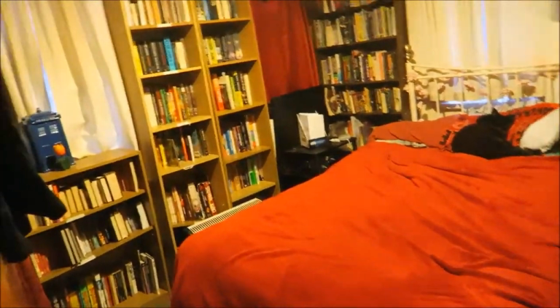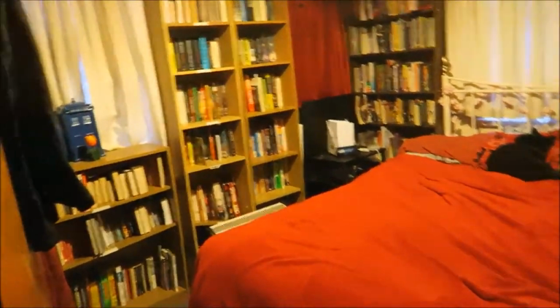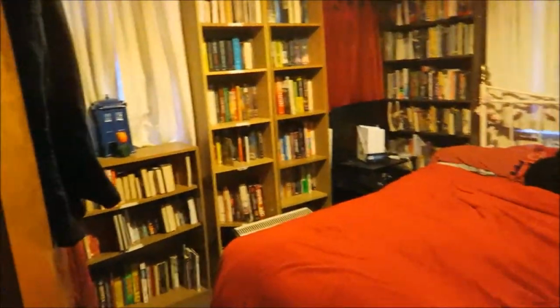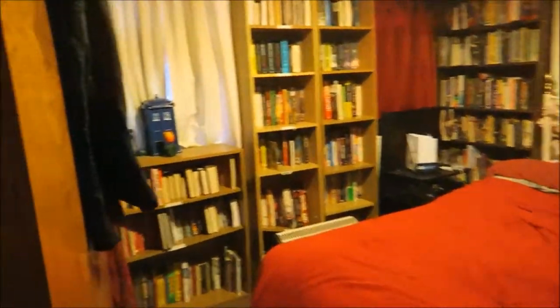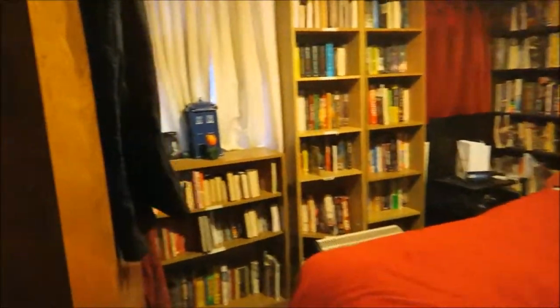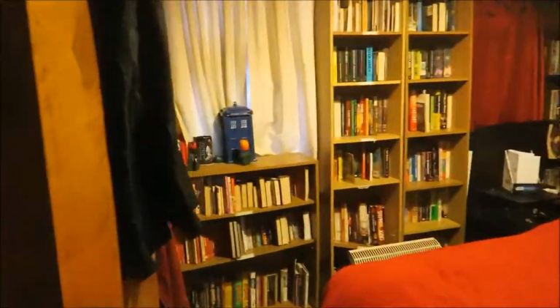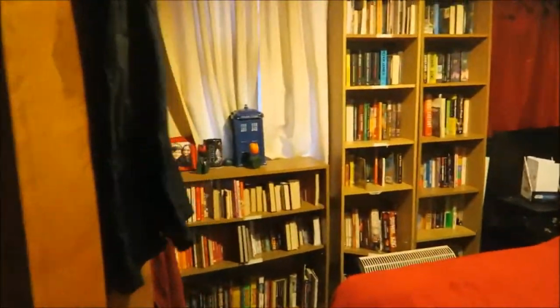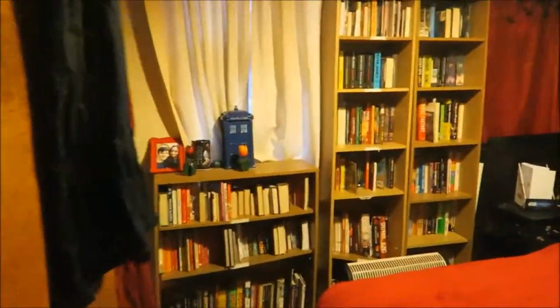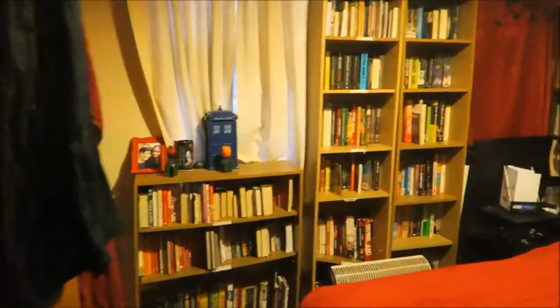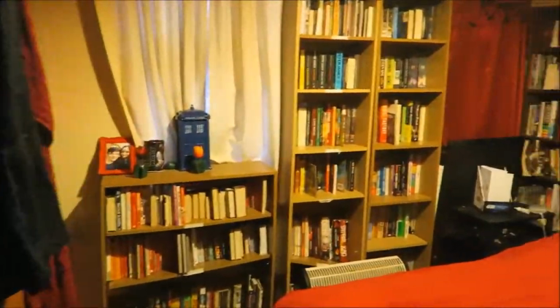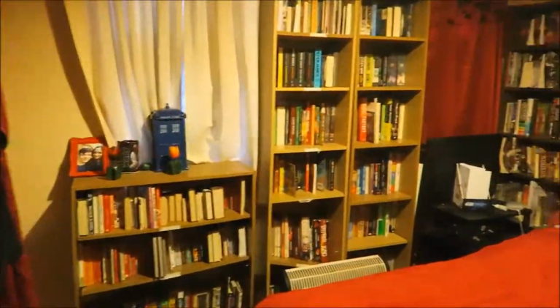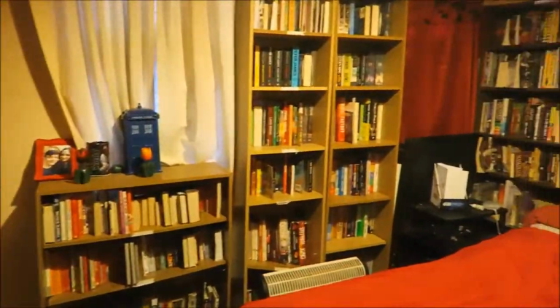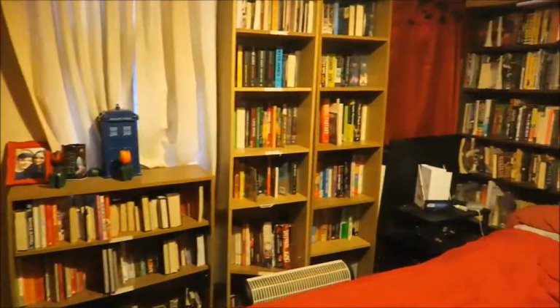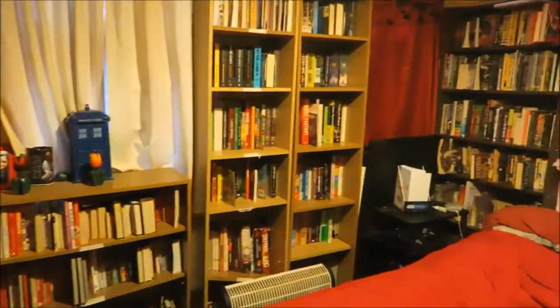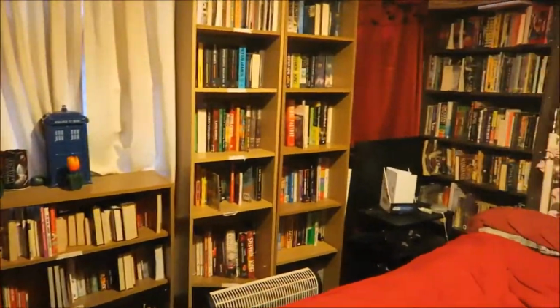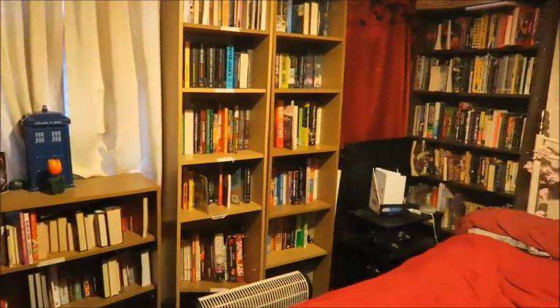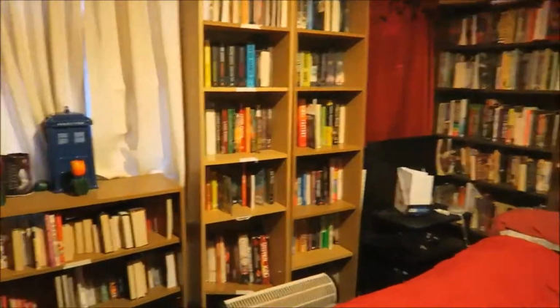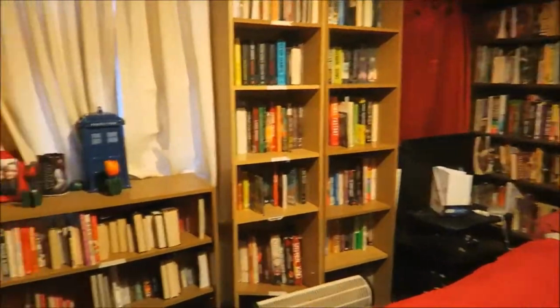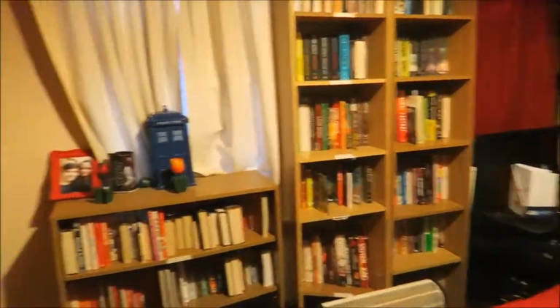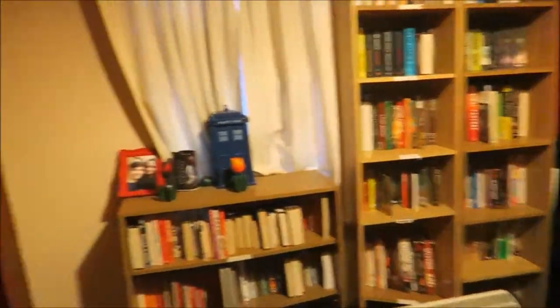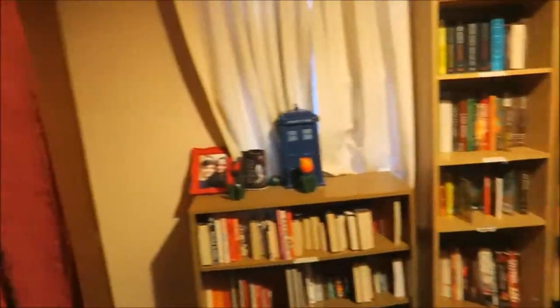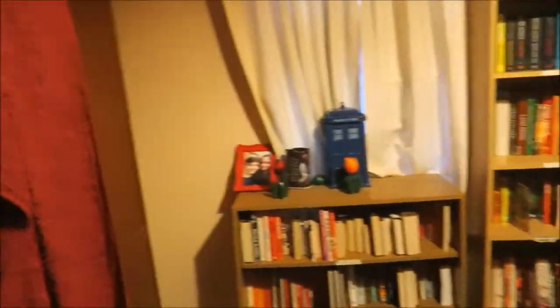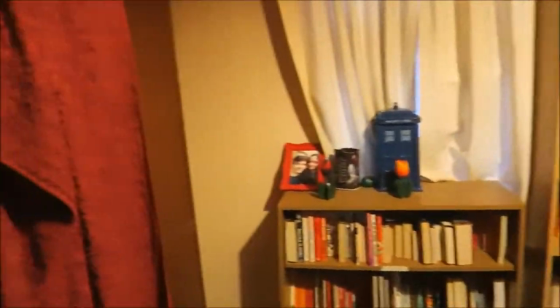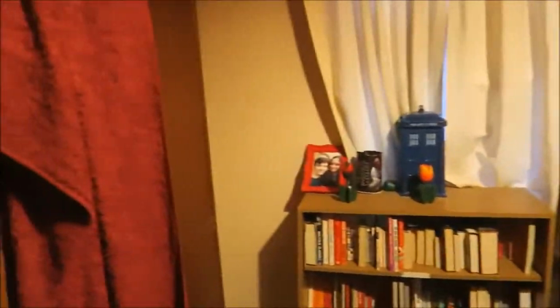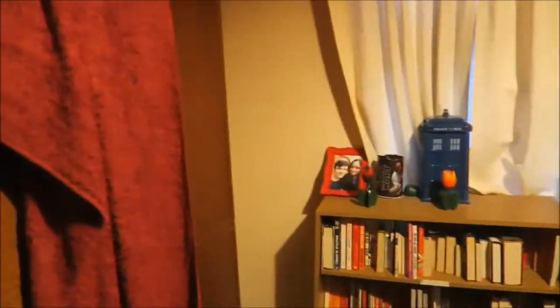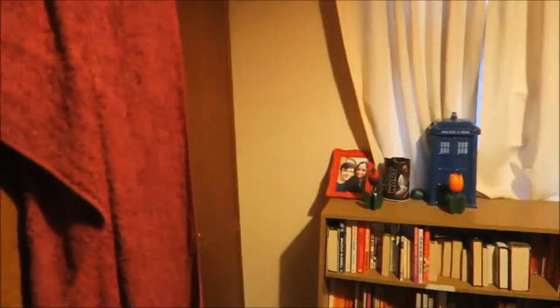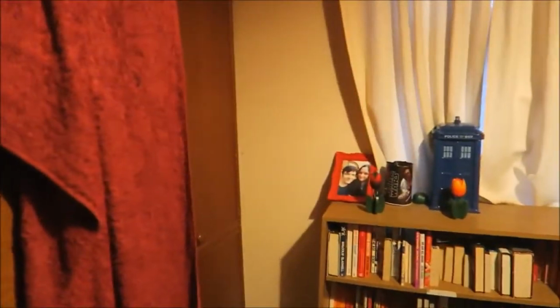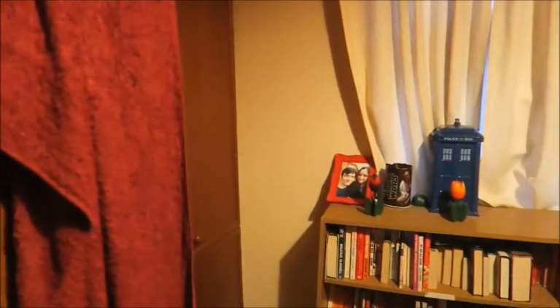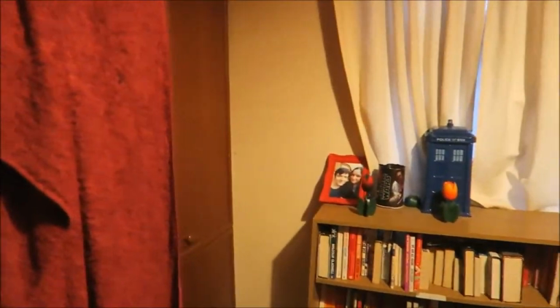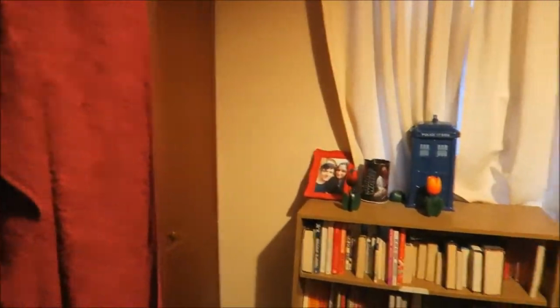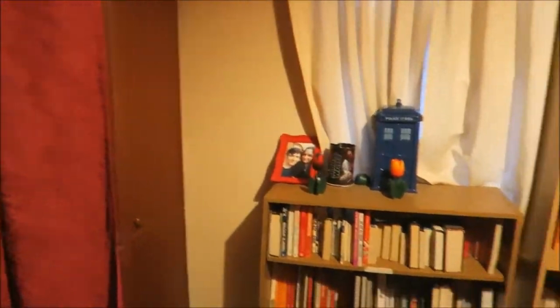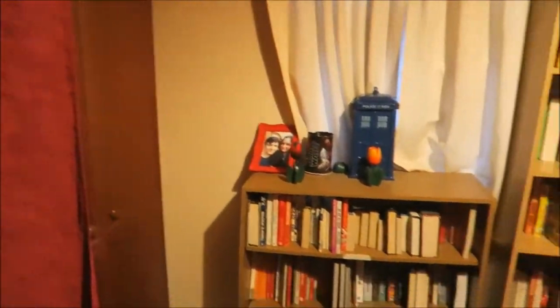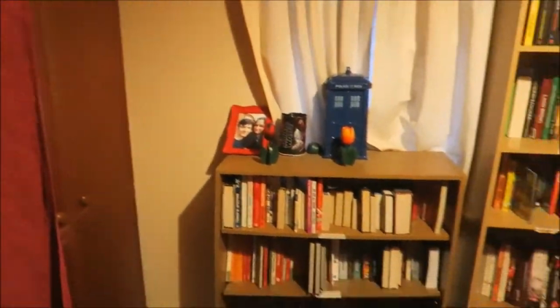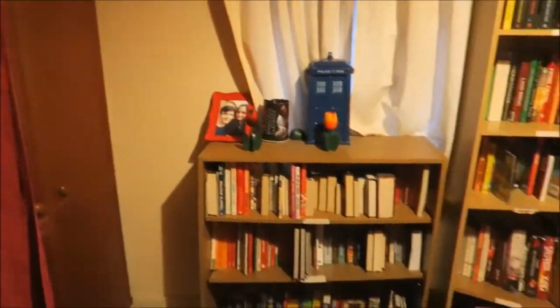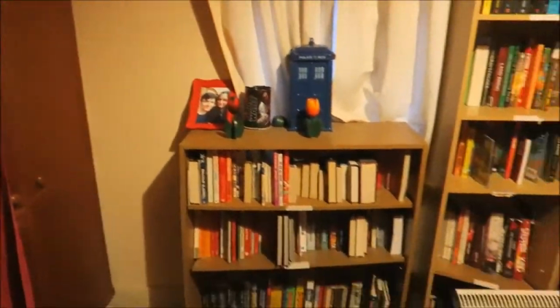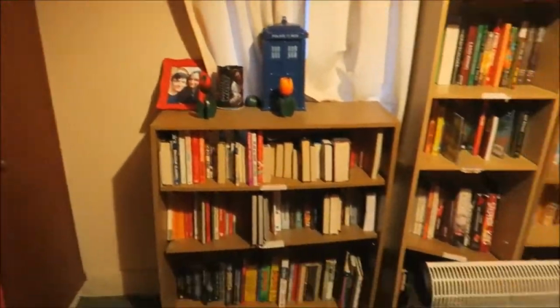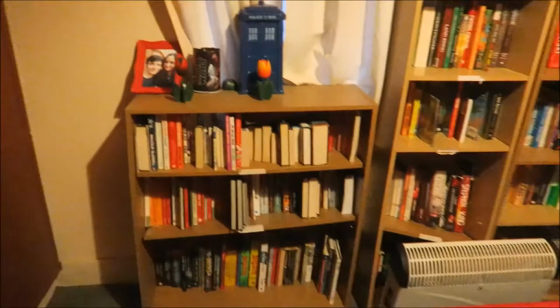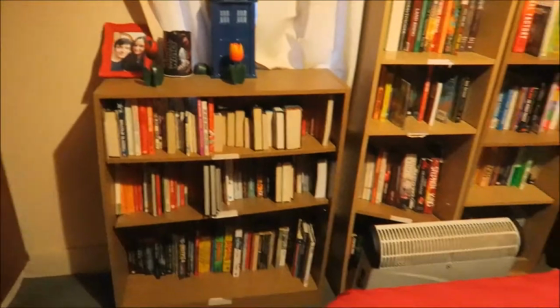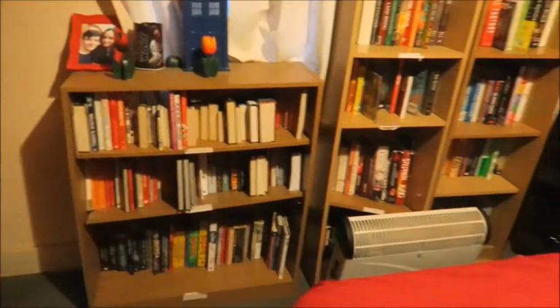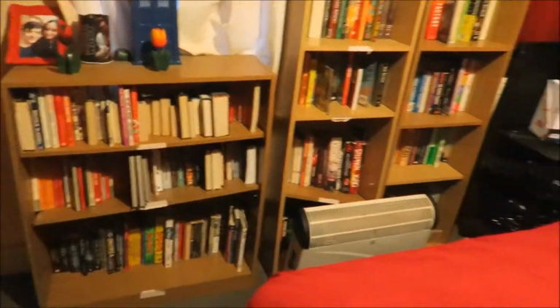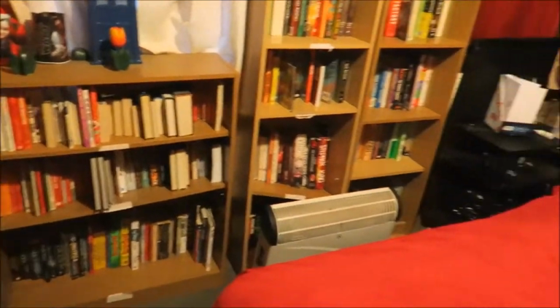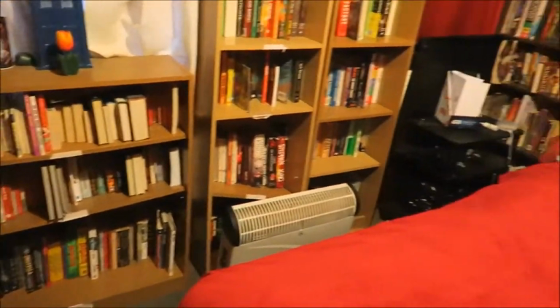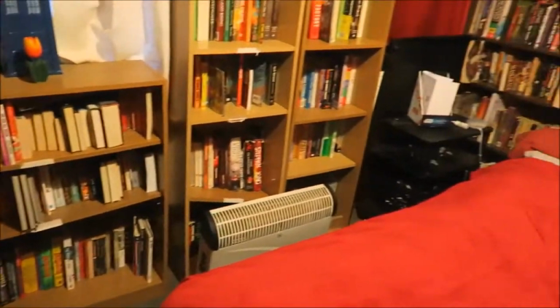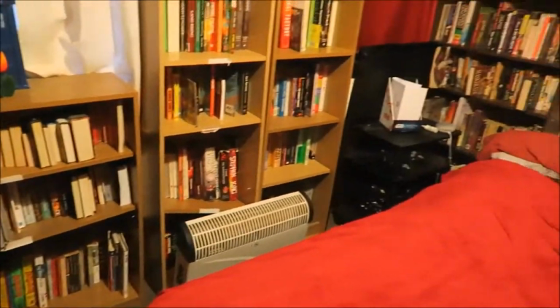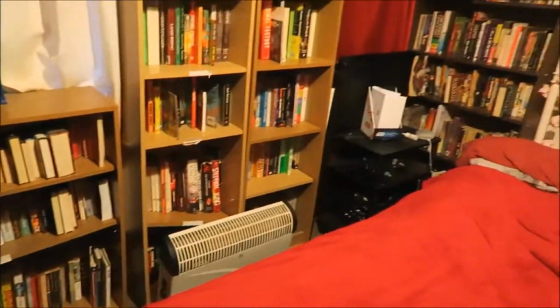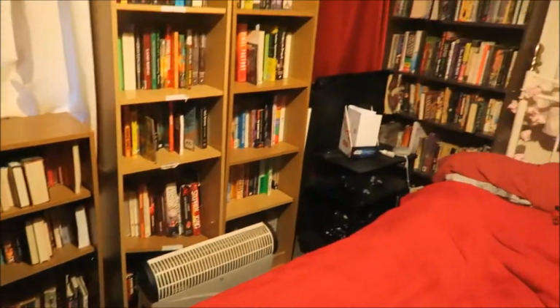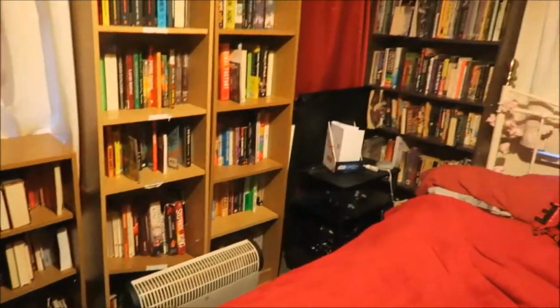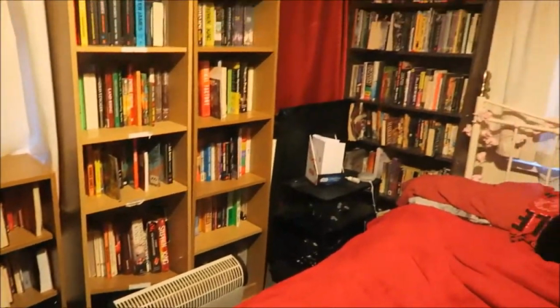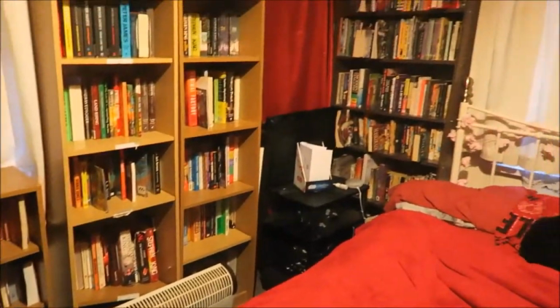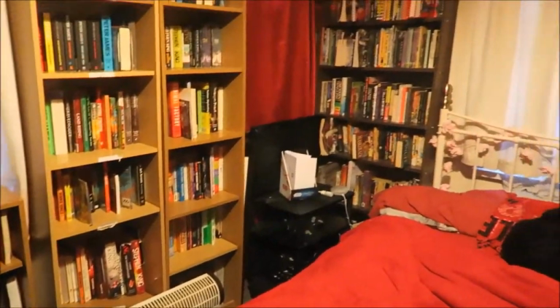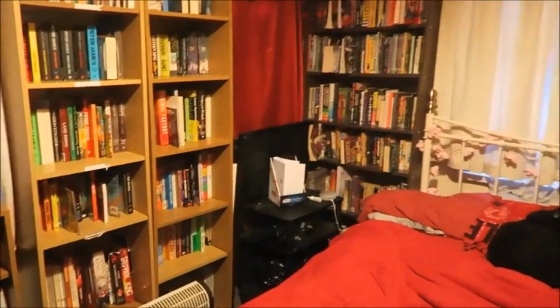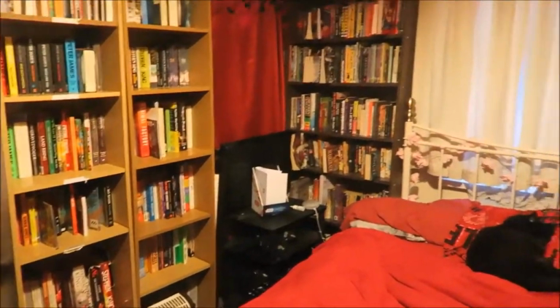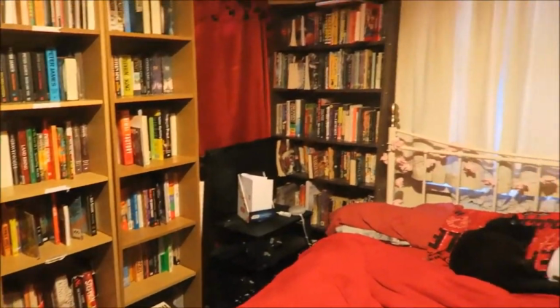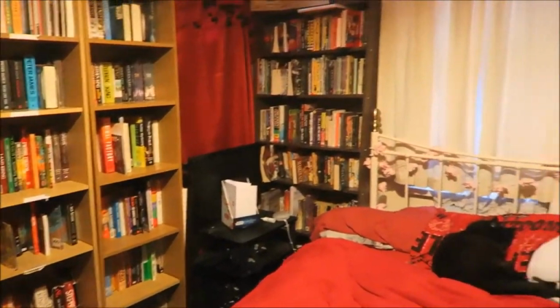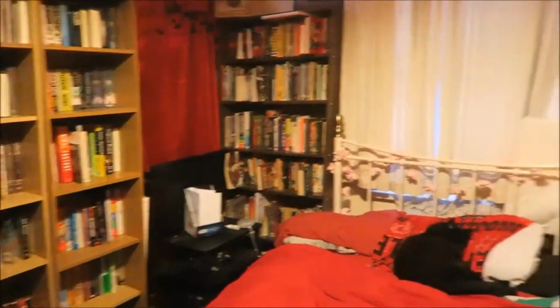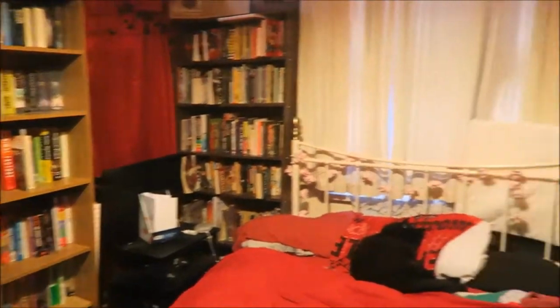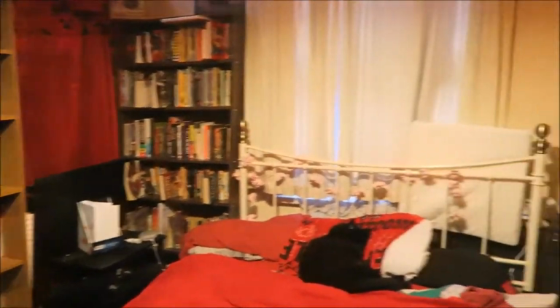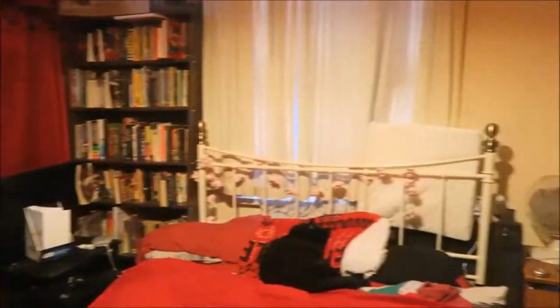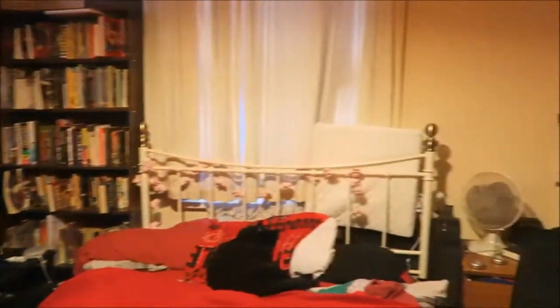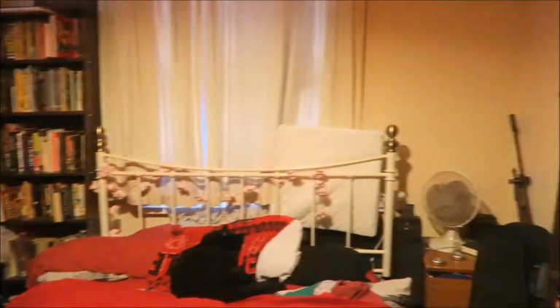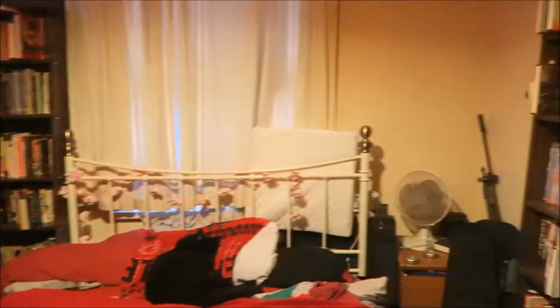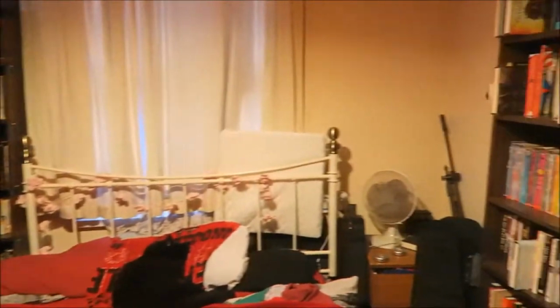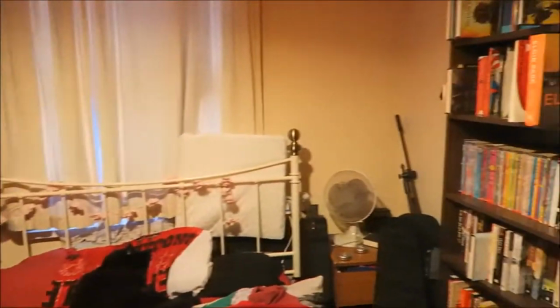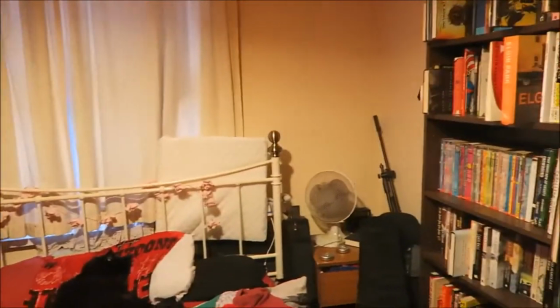In here into the bedroom and as you can see I sleep among the books. There's very little space left in here, to be honest.